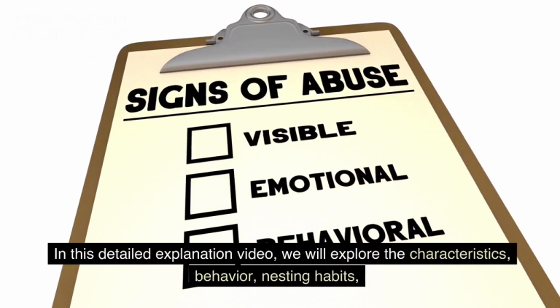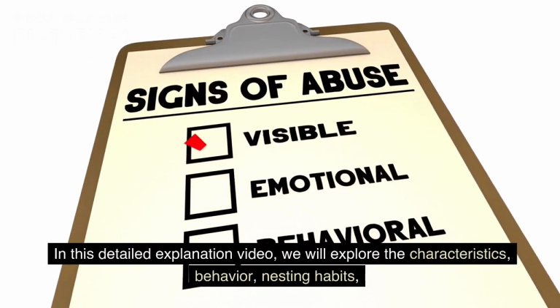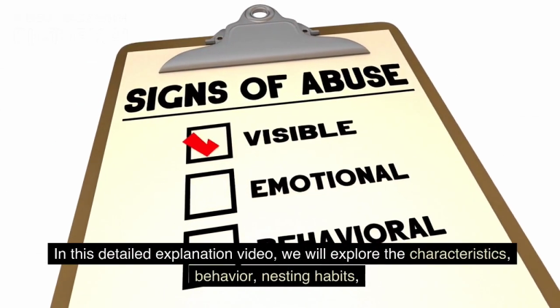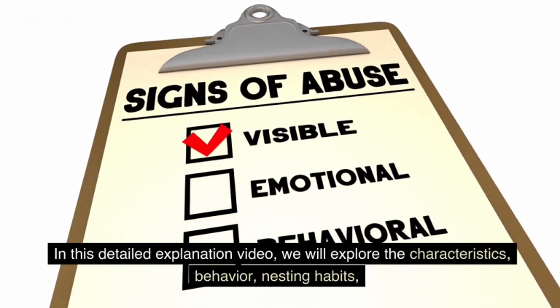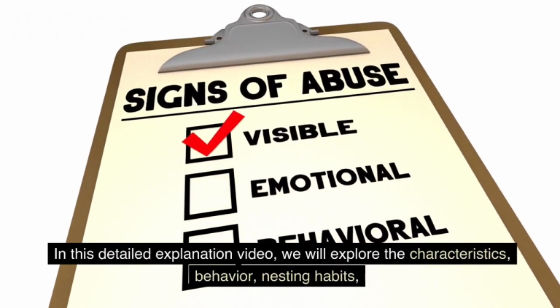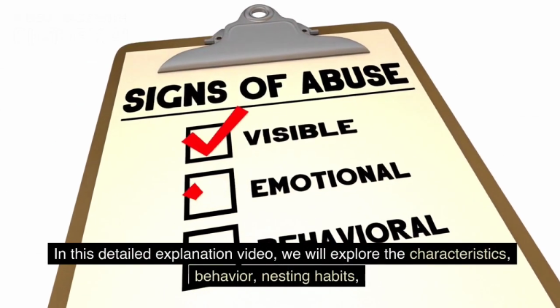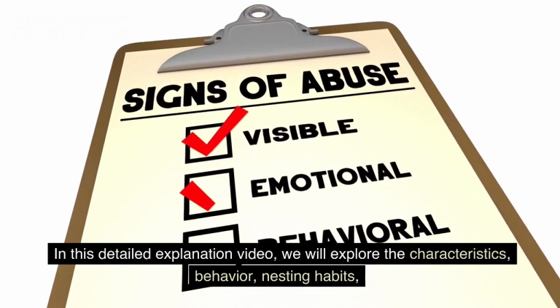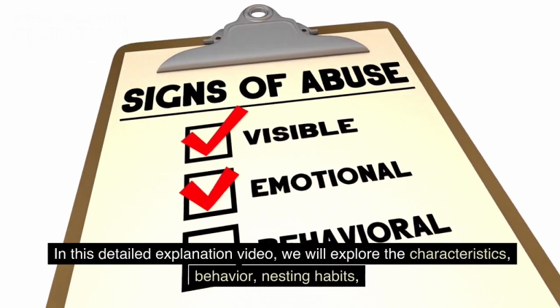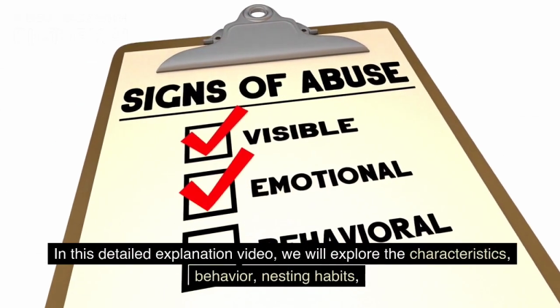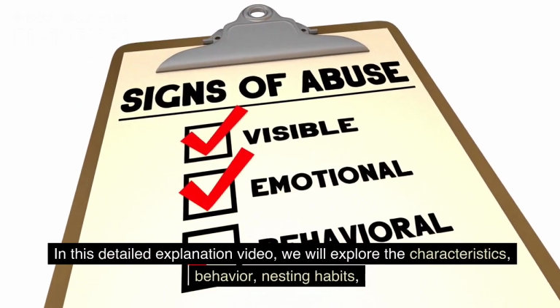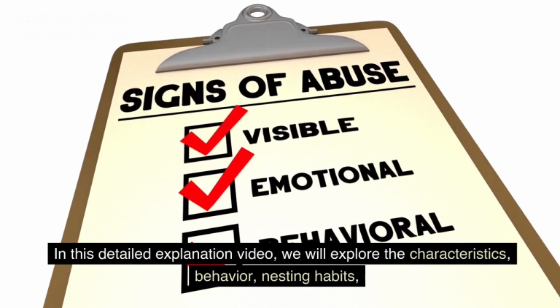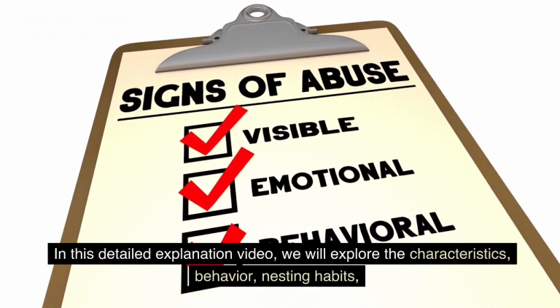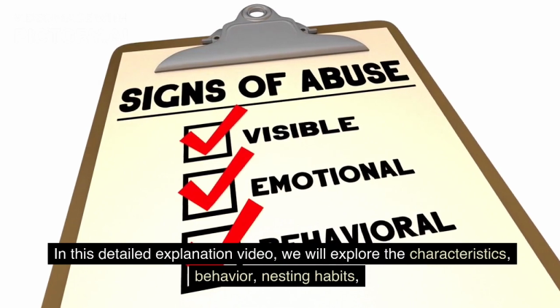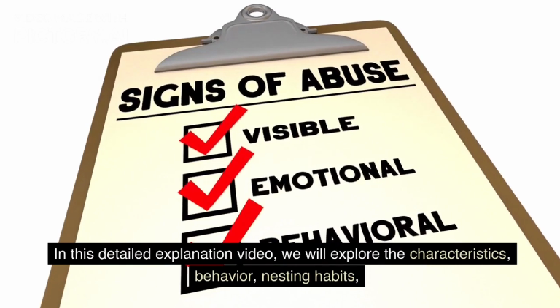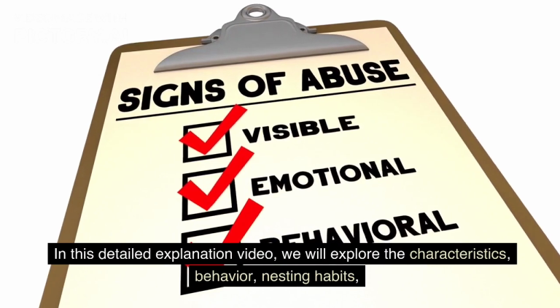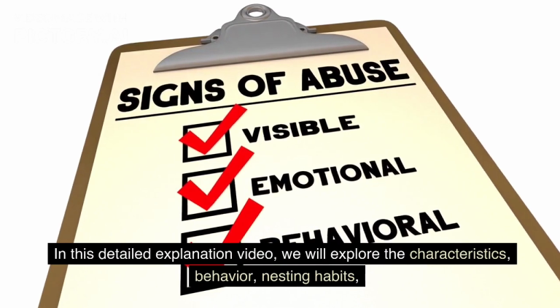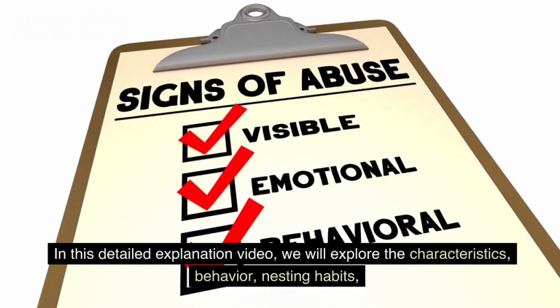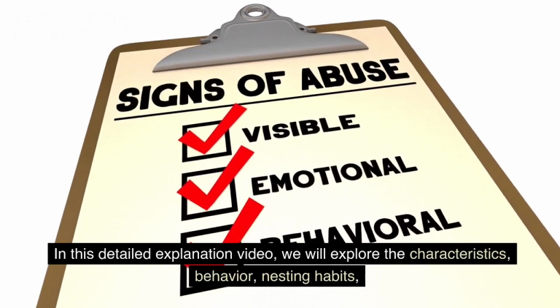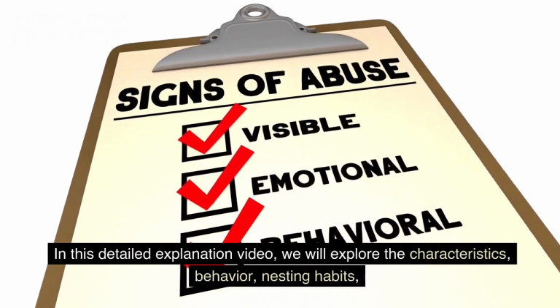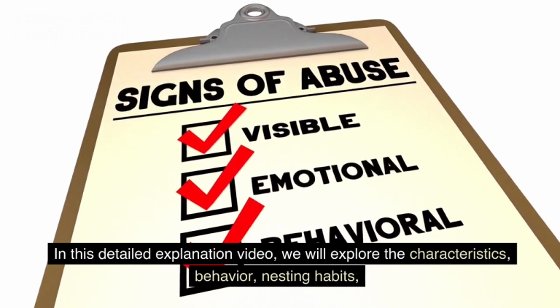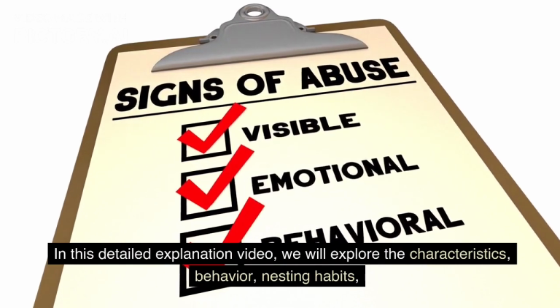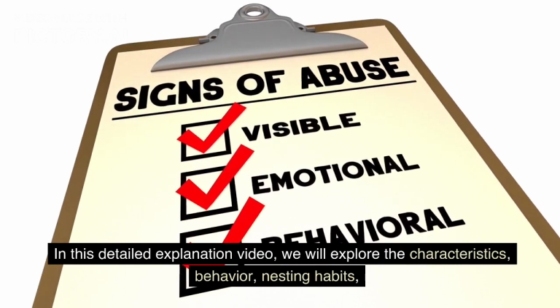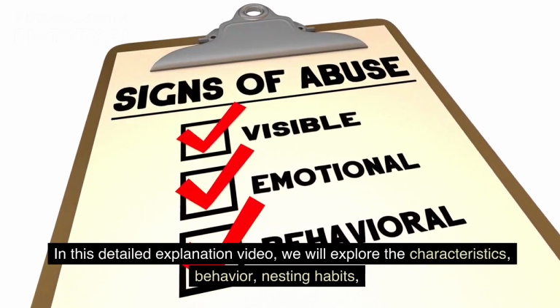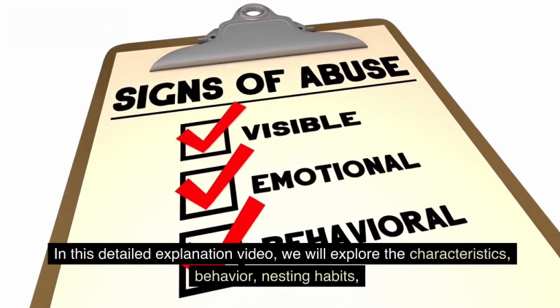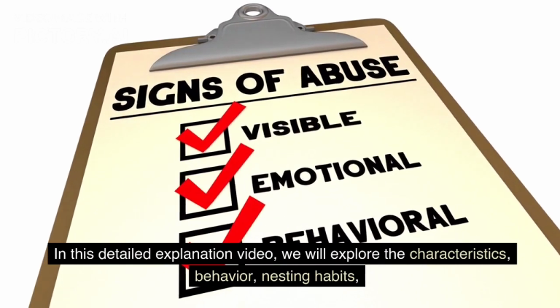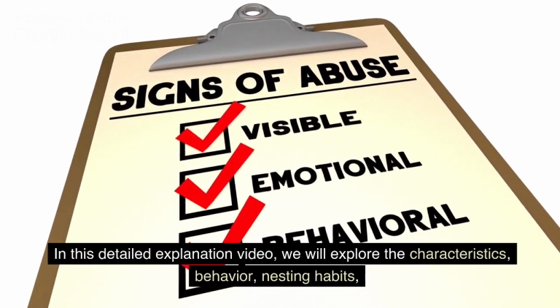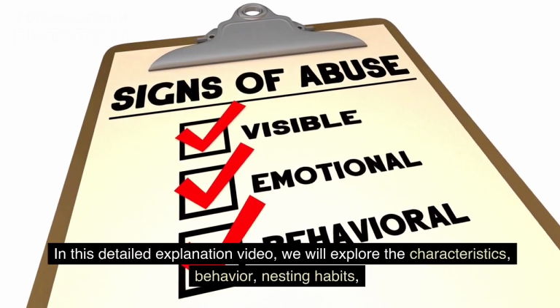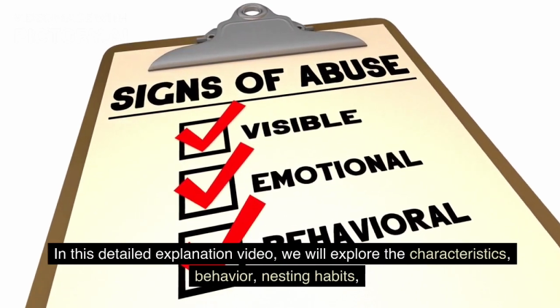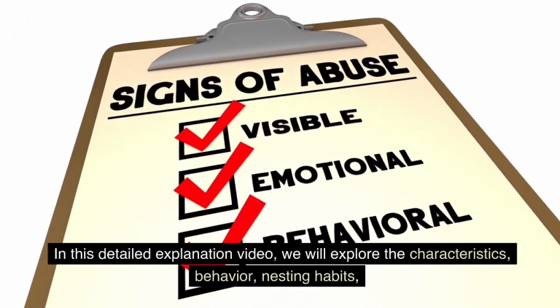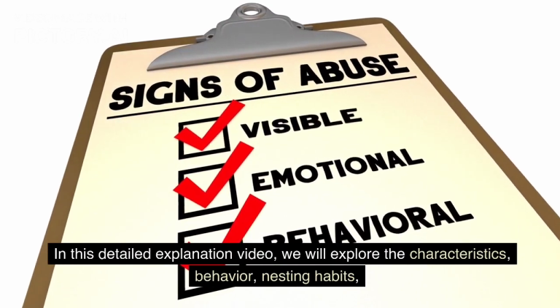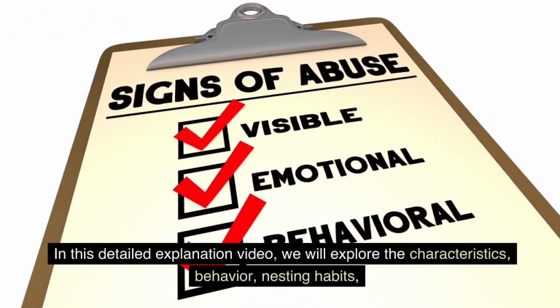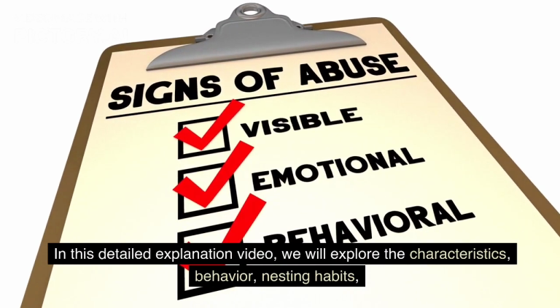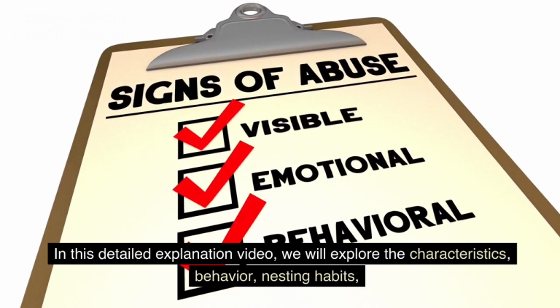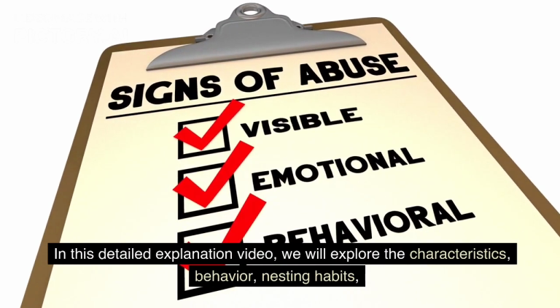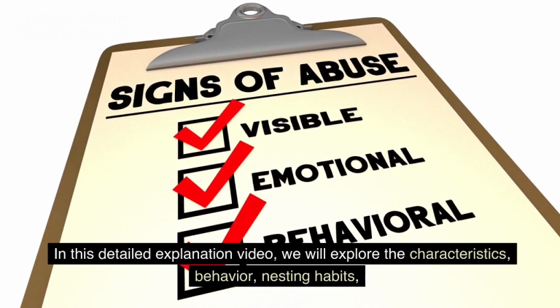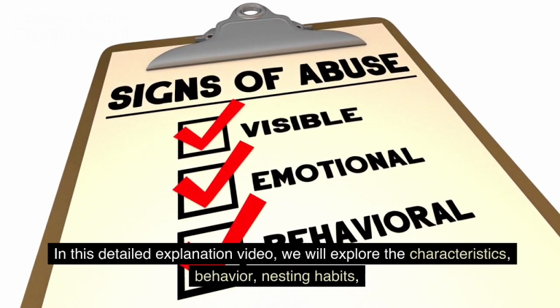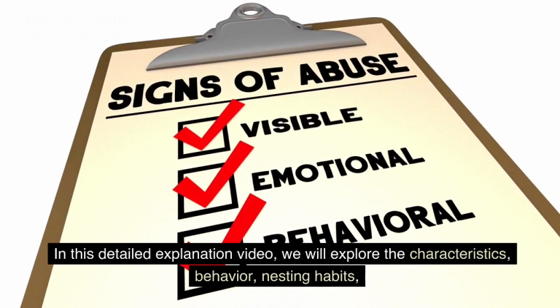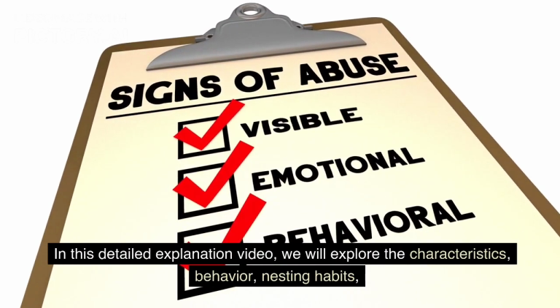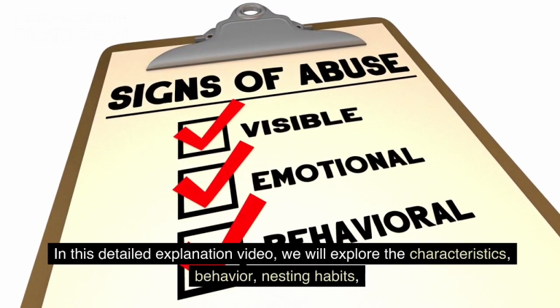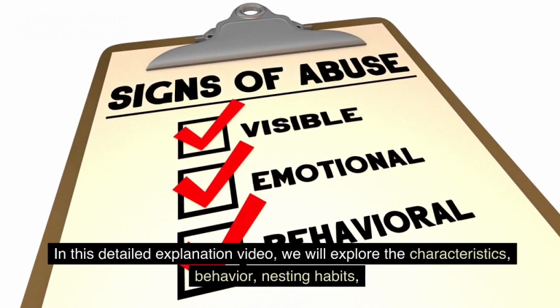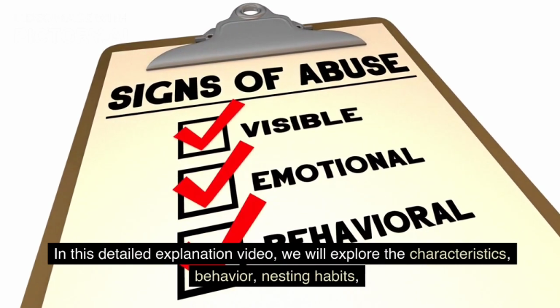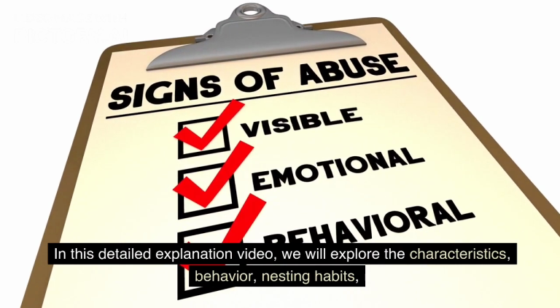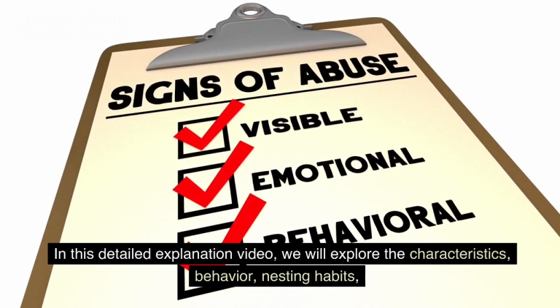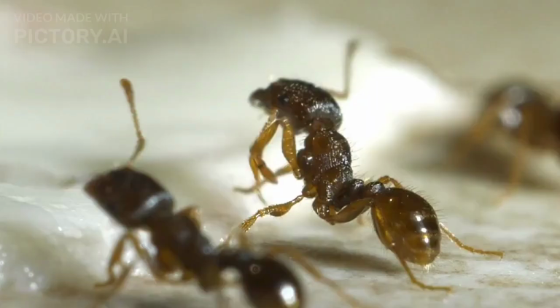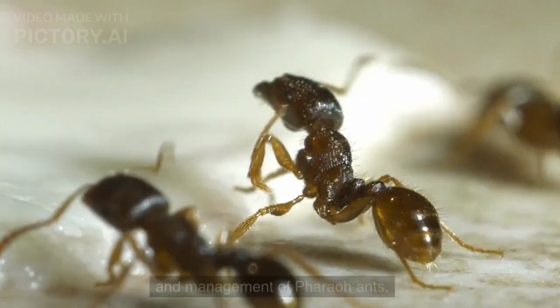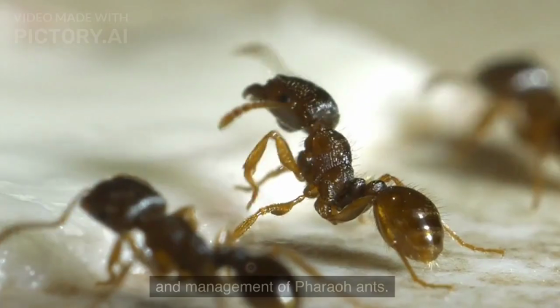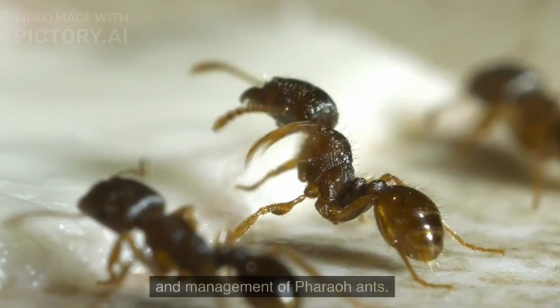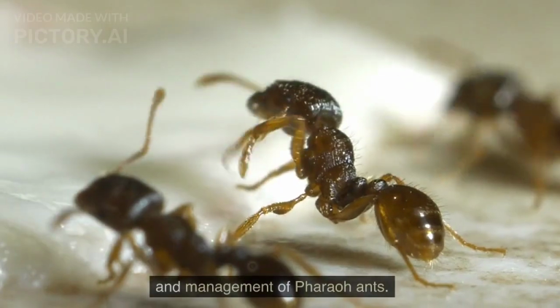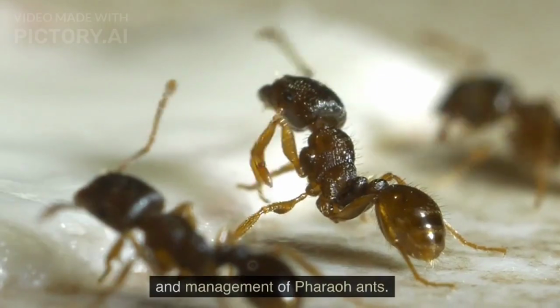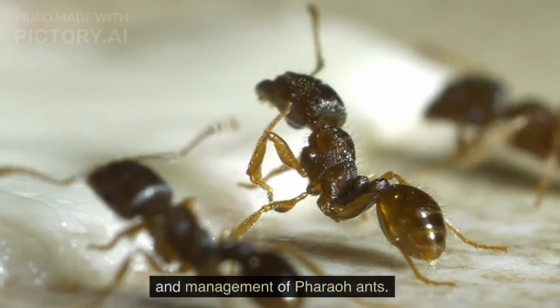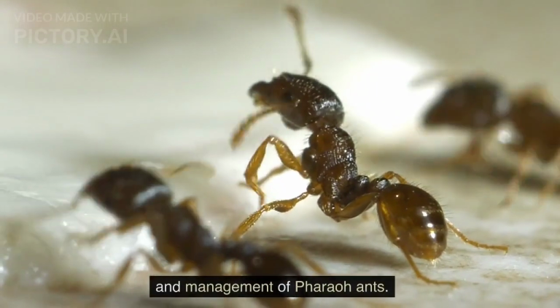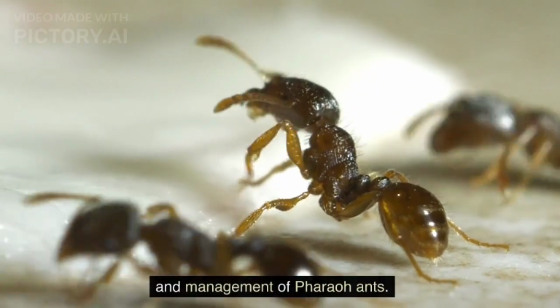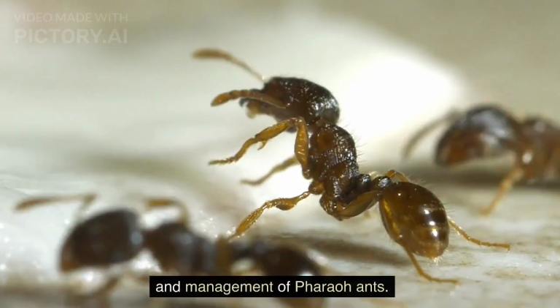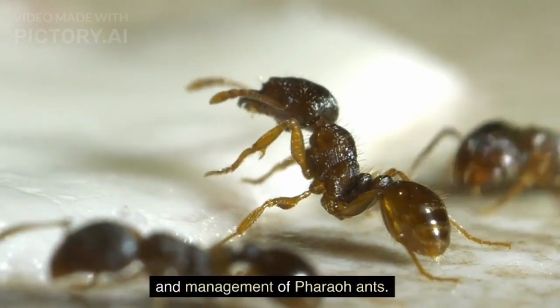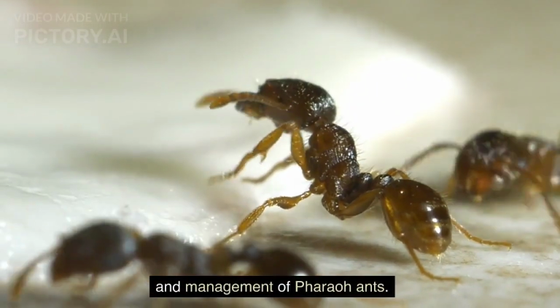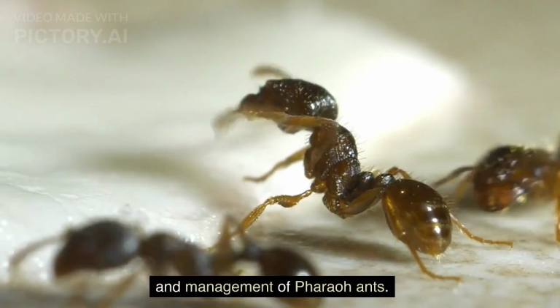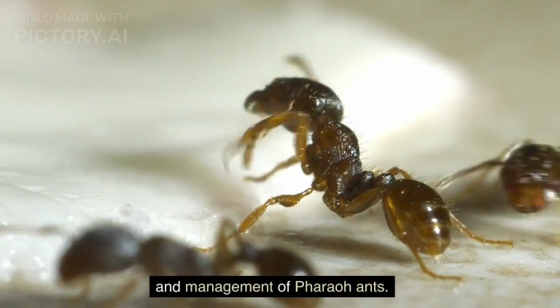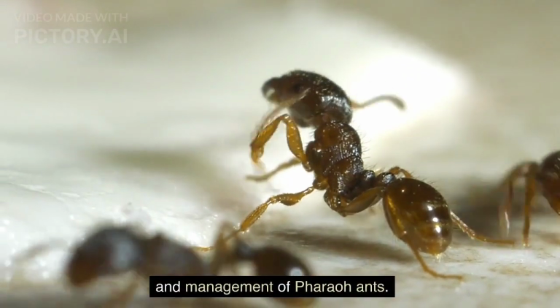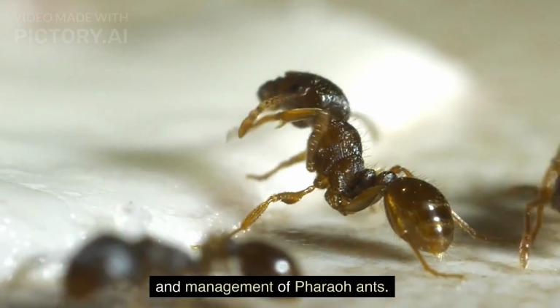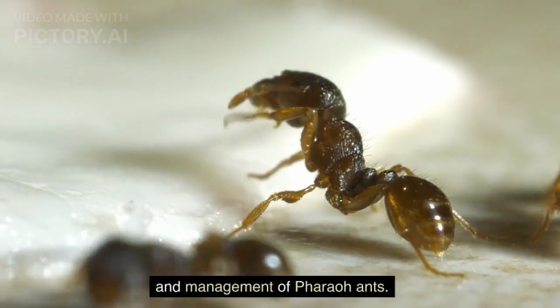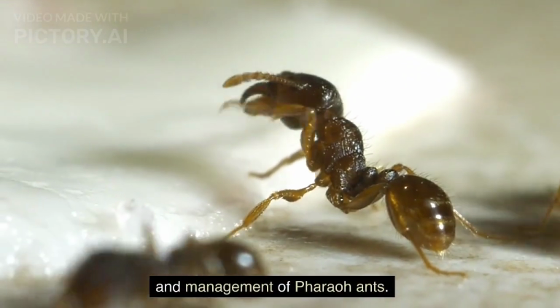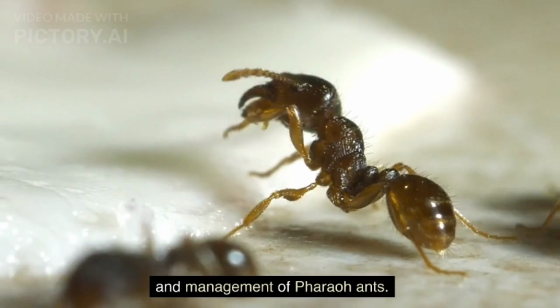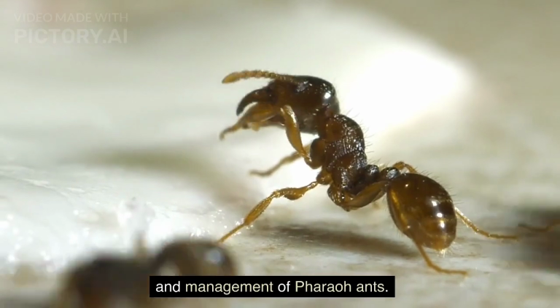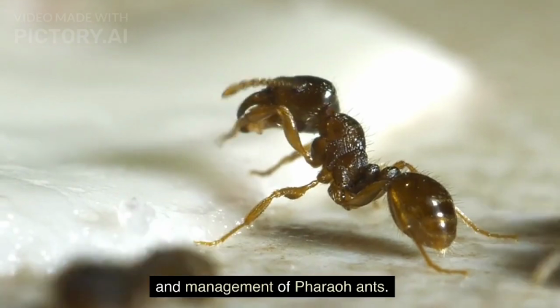In this detailed explanation video, we will explore the characteristics, behavior, nesting habits, and management of pharaoh ants.